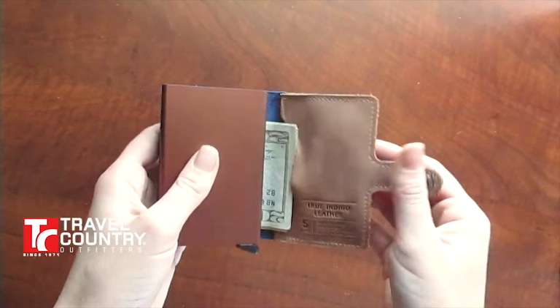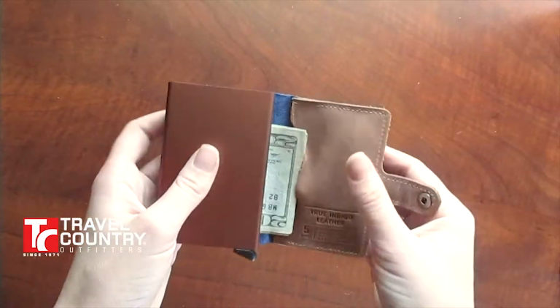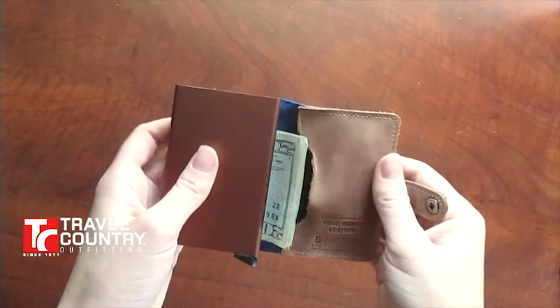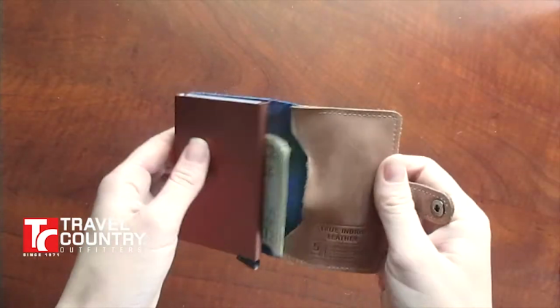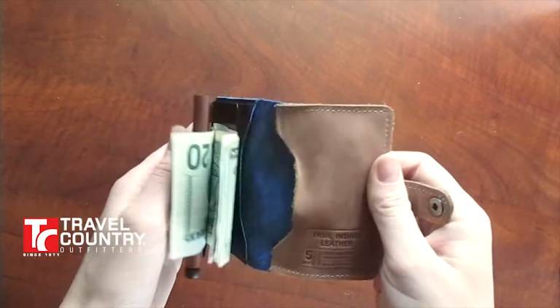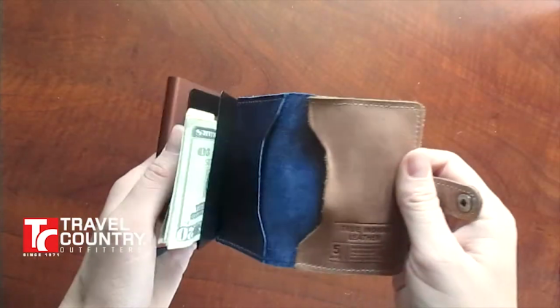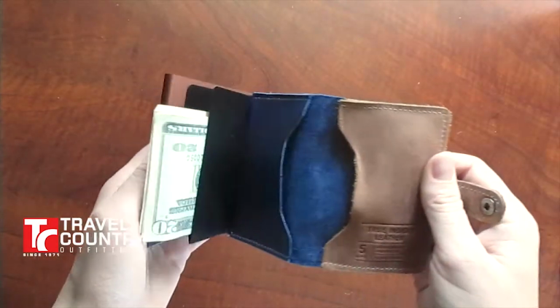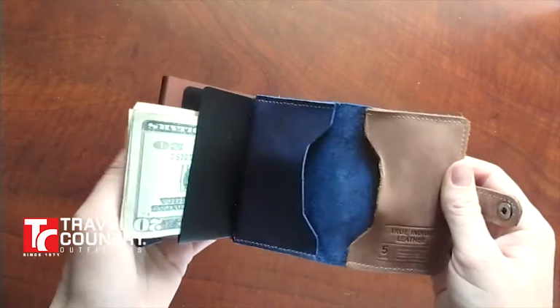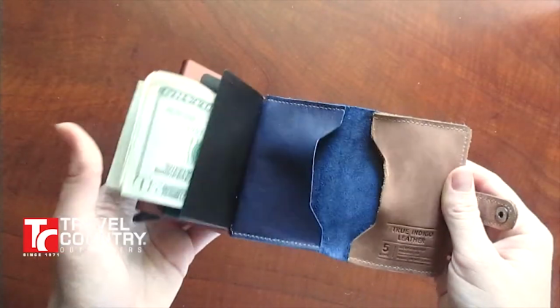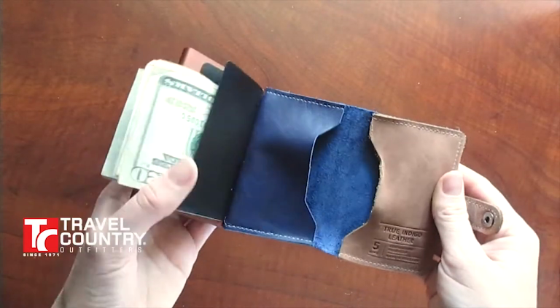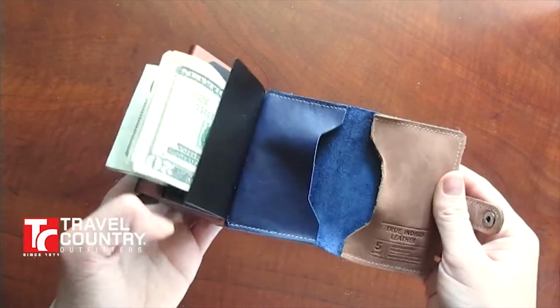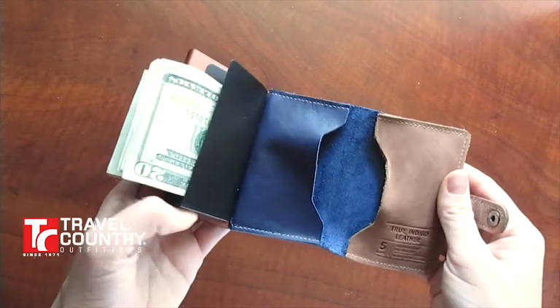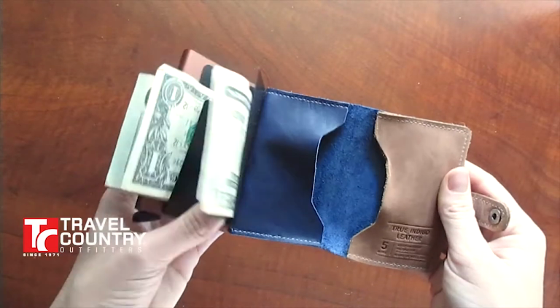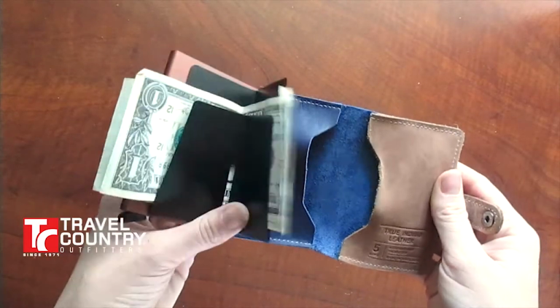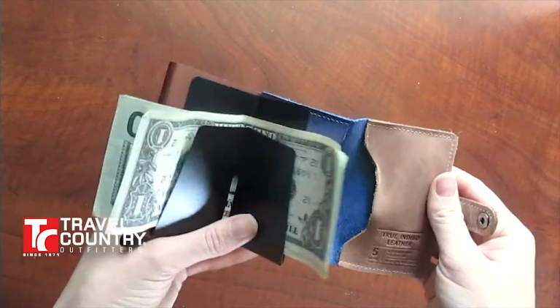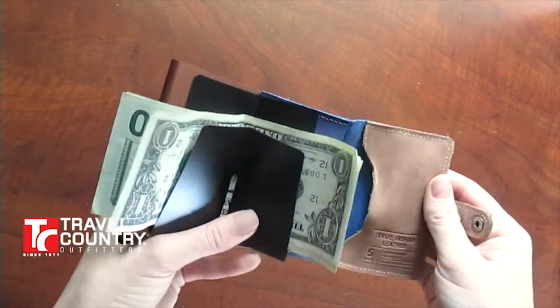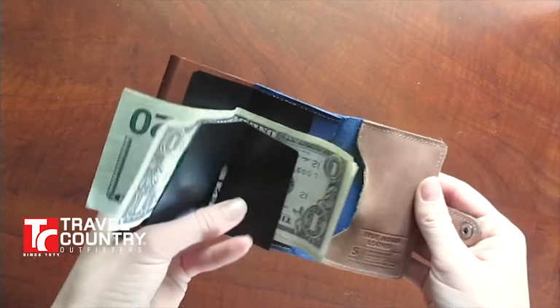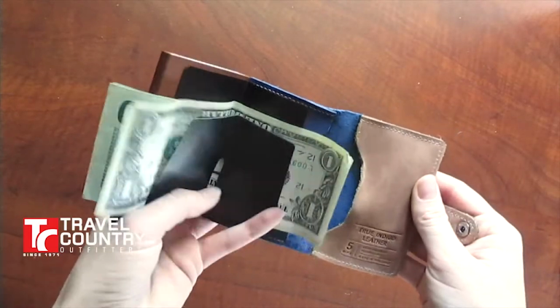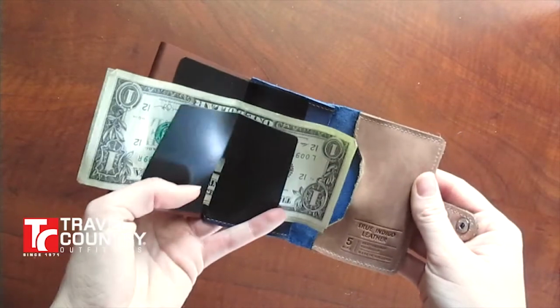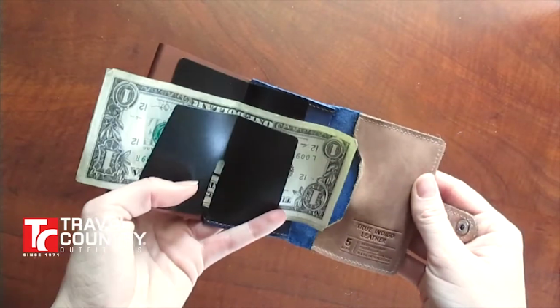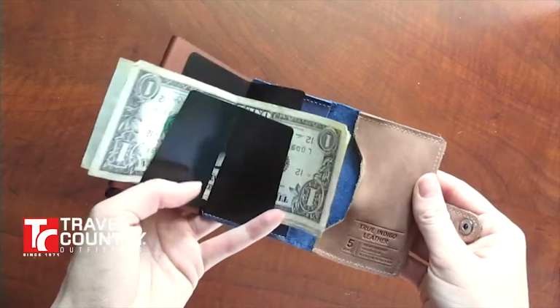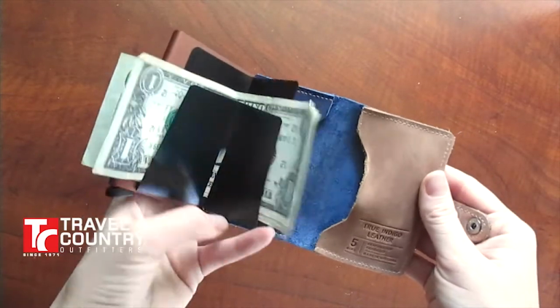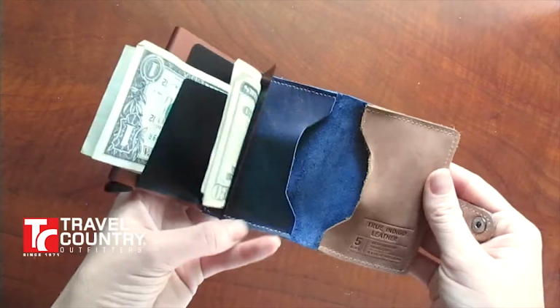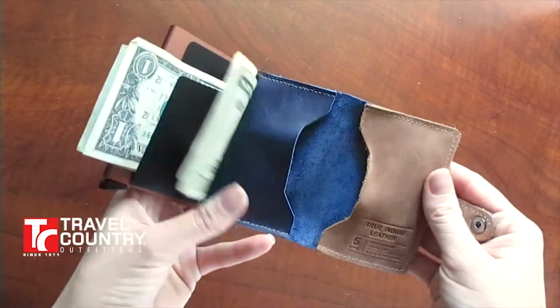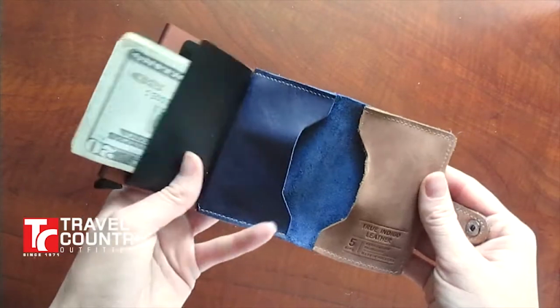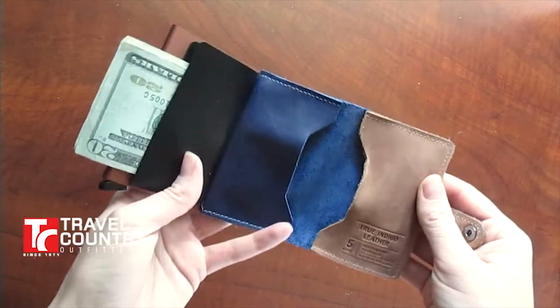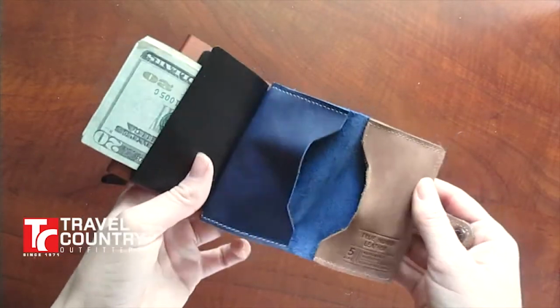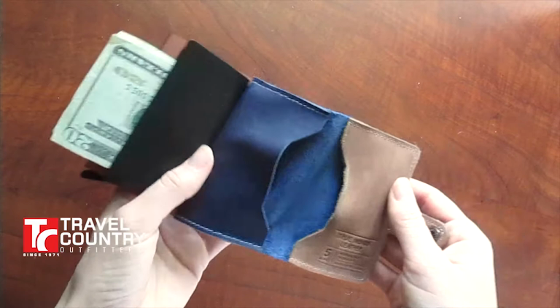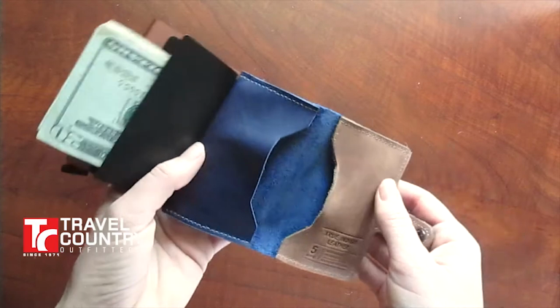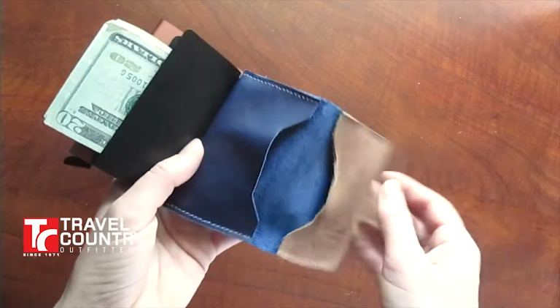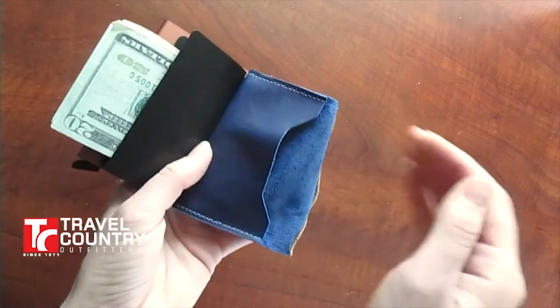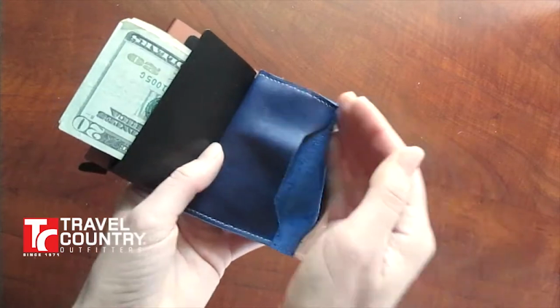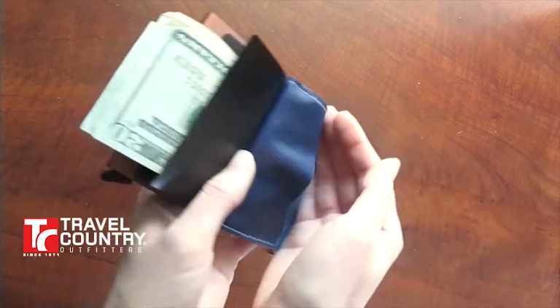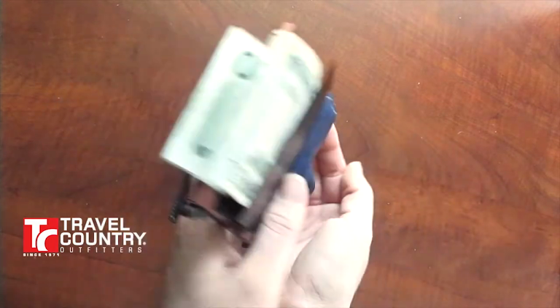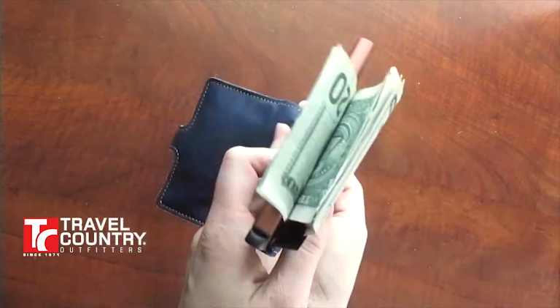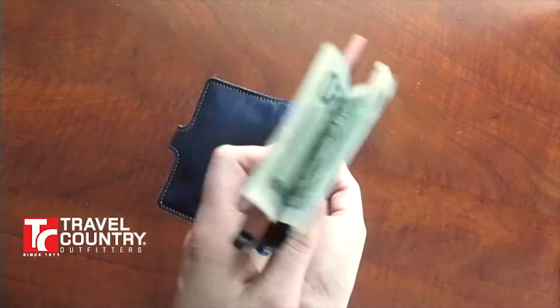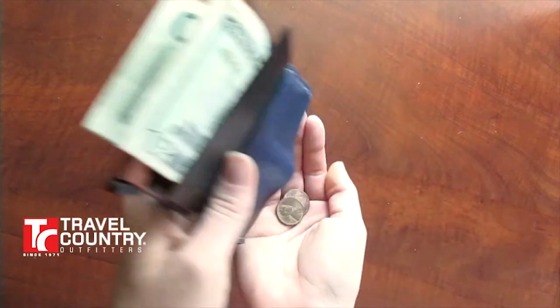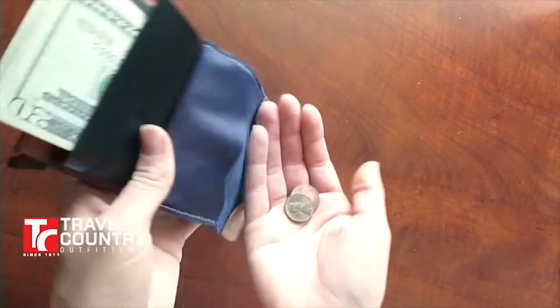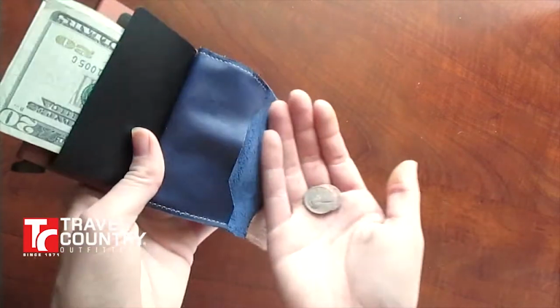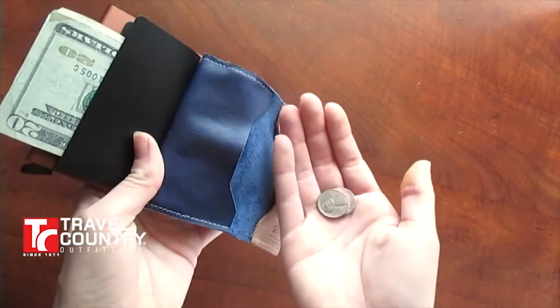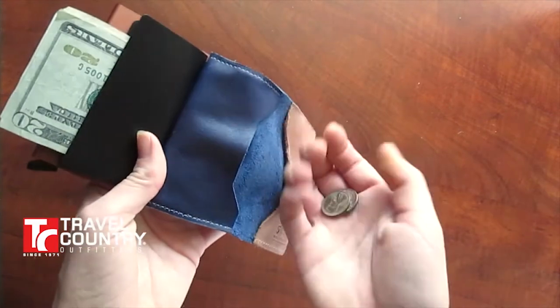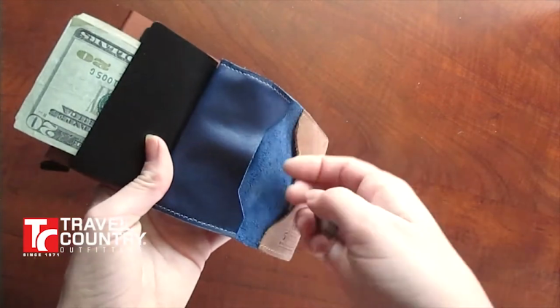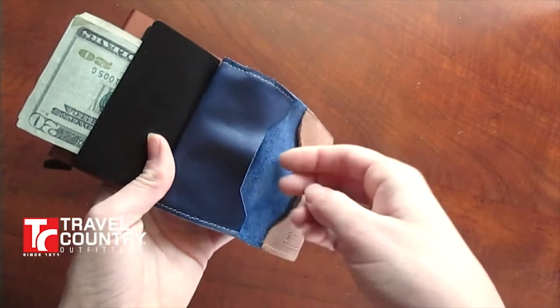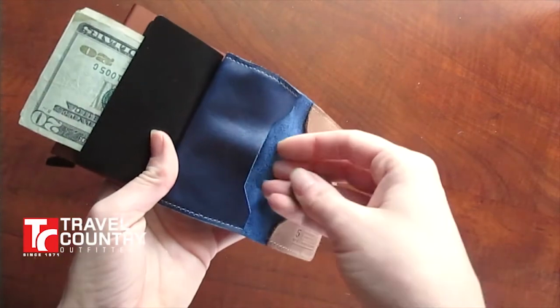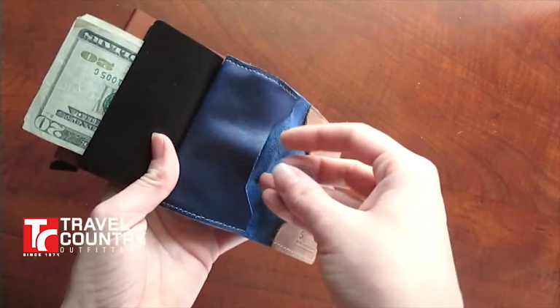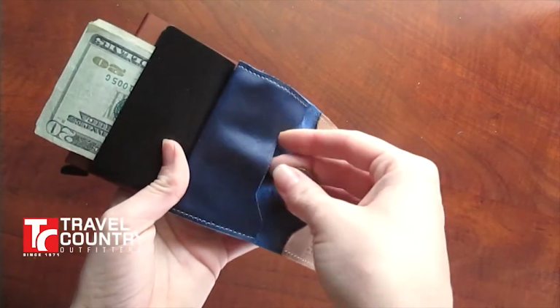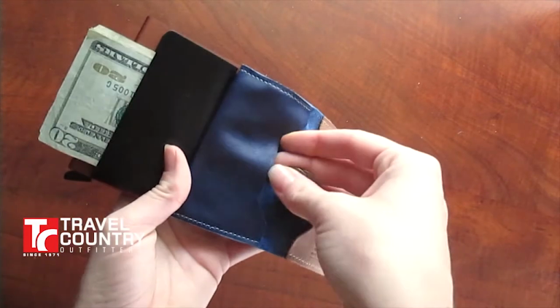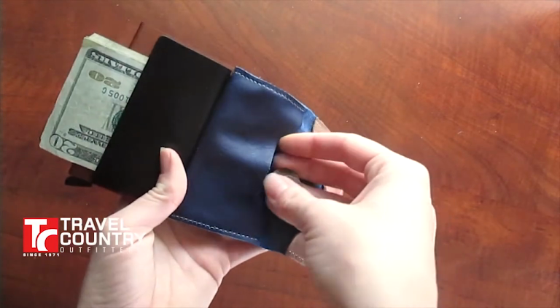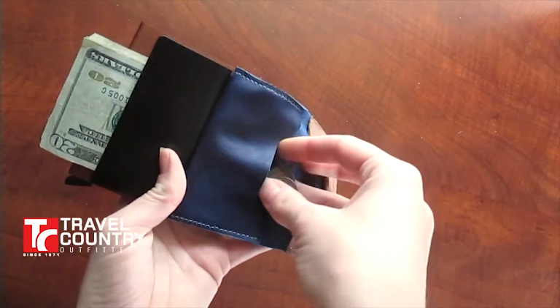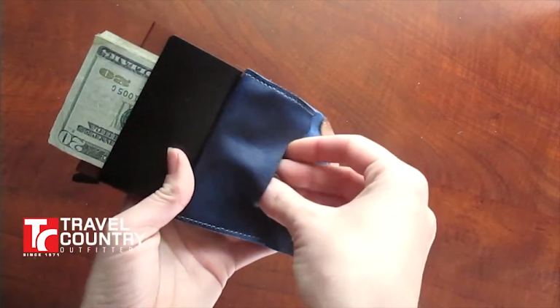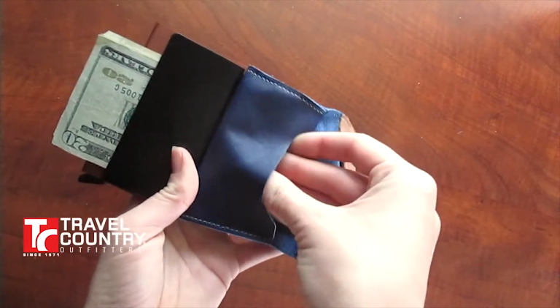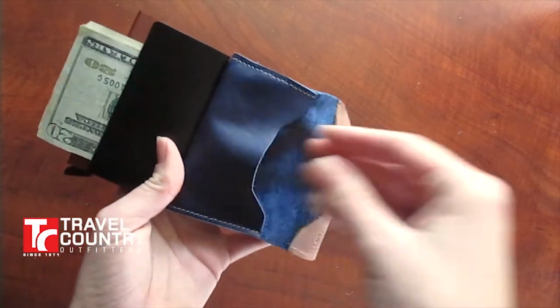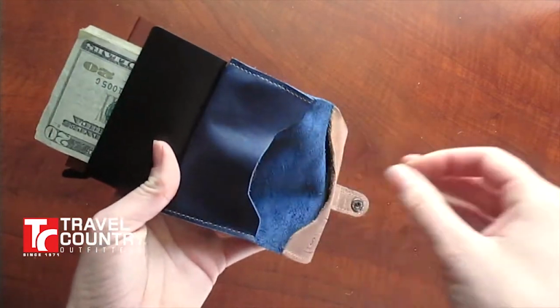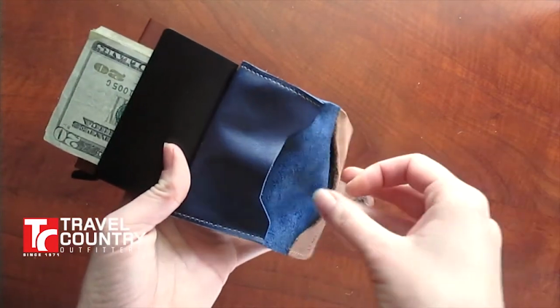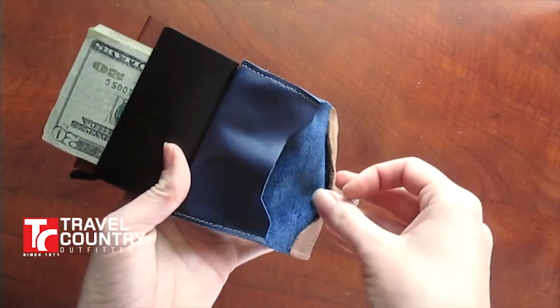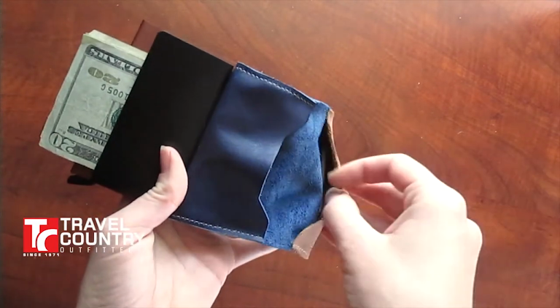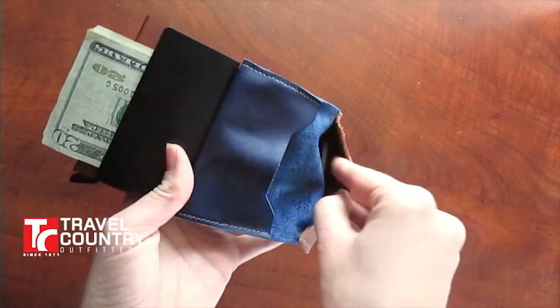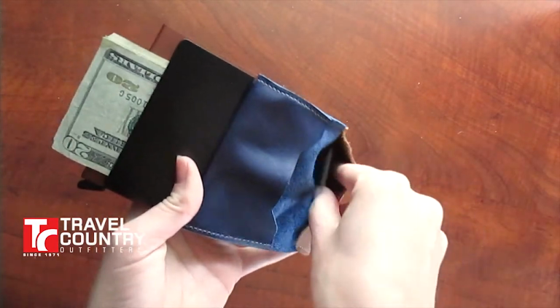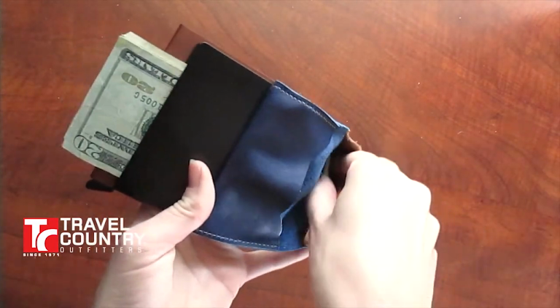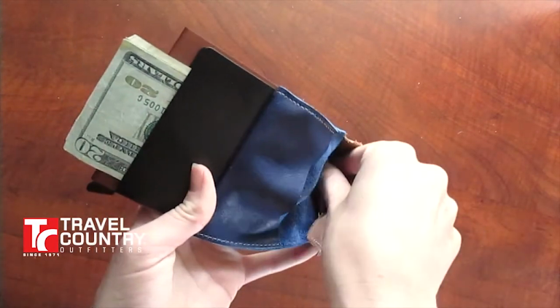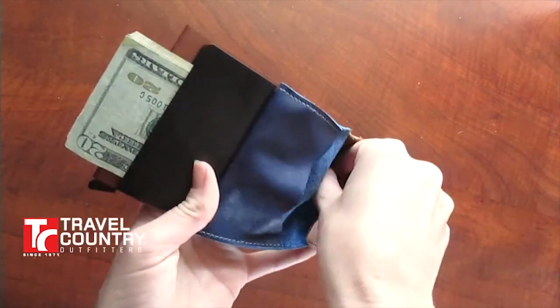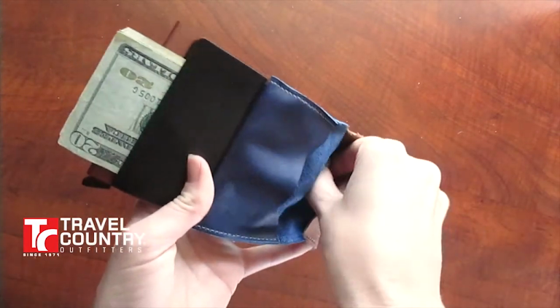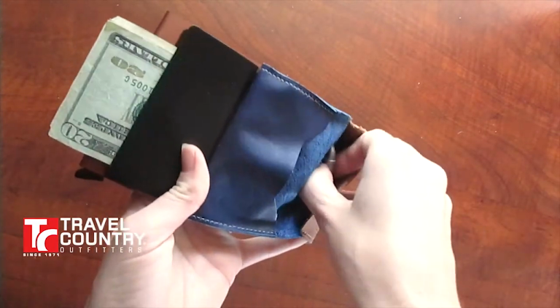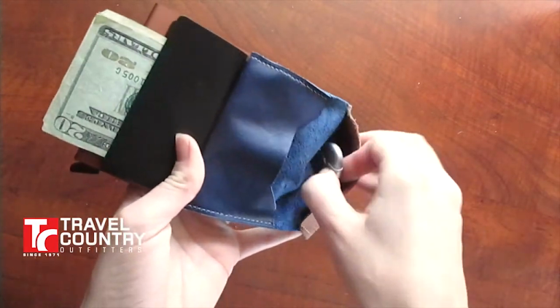It opens to a three-fold with a place for both cash and receipts to fold tightly, as well as two more spaces to hold coins, keys, or anything else.